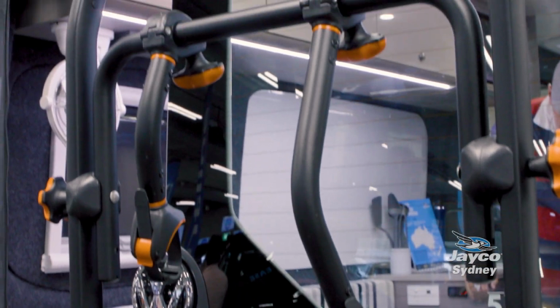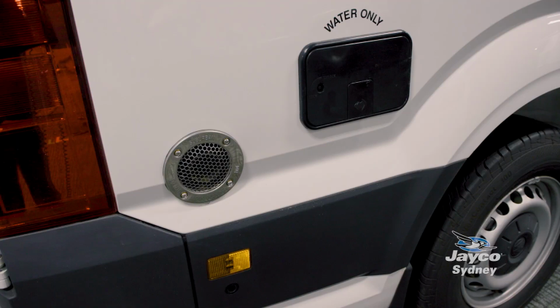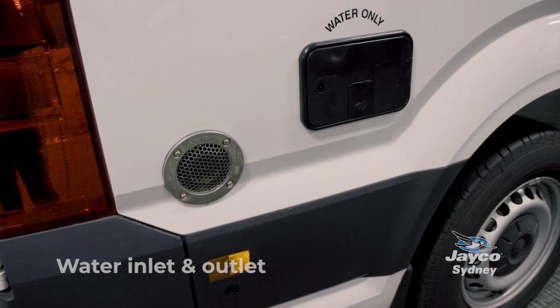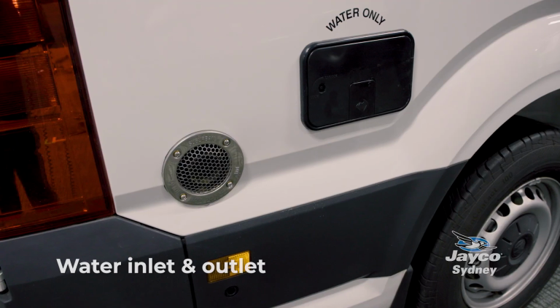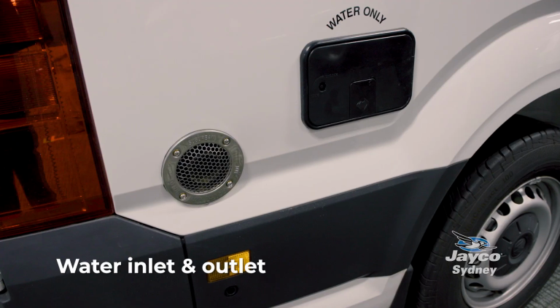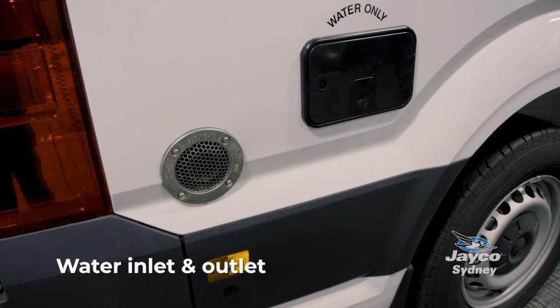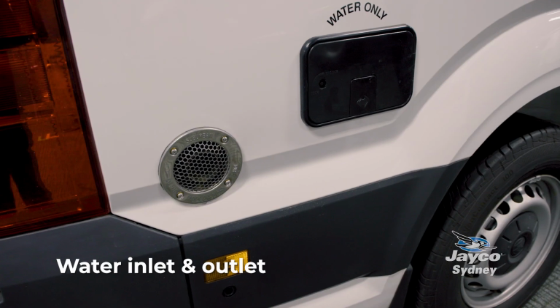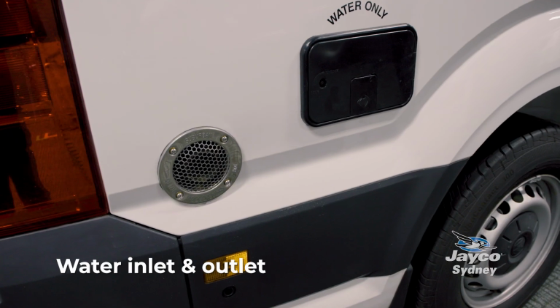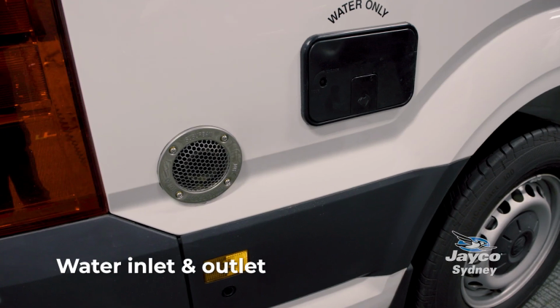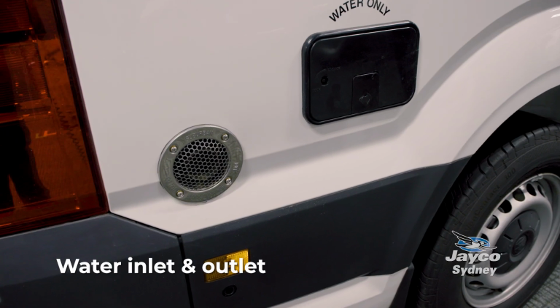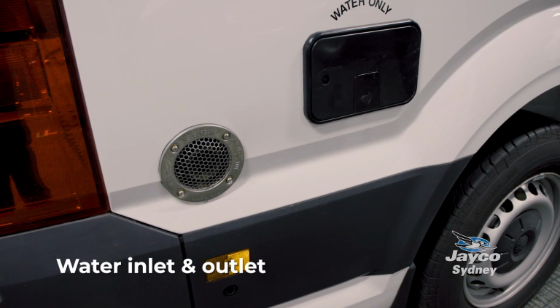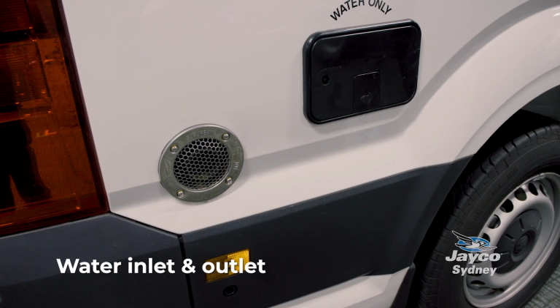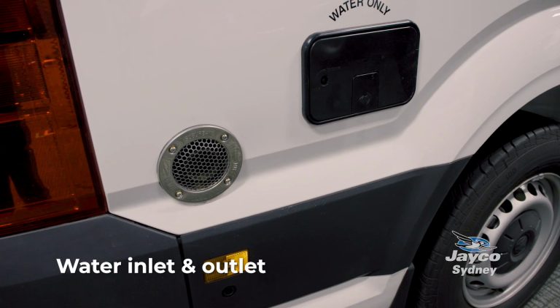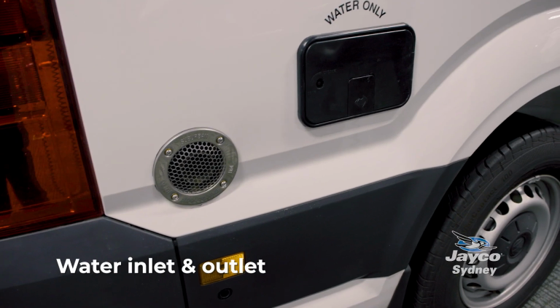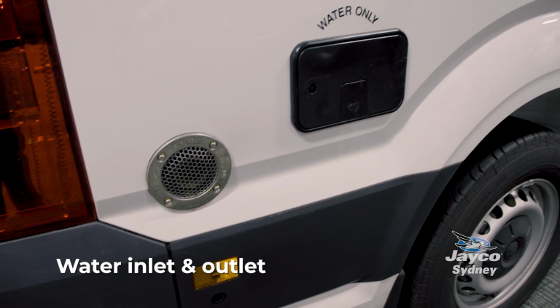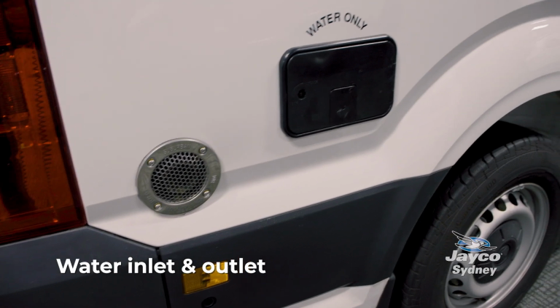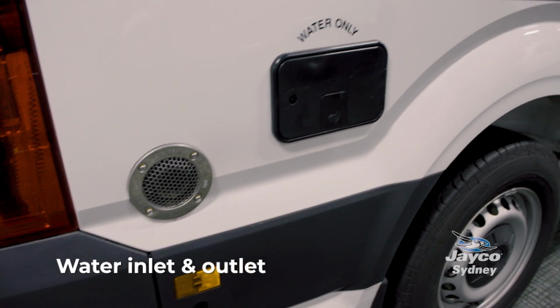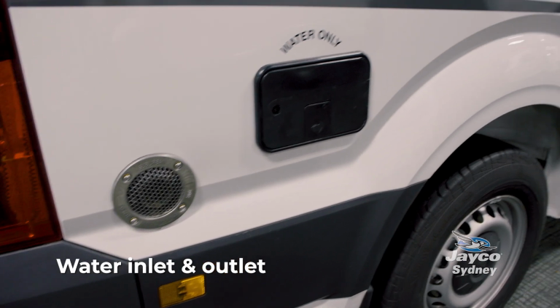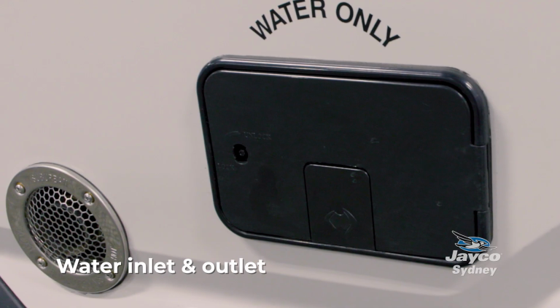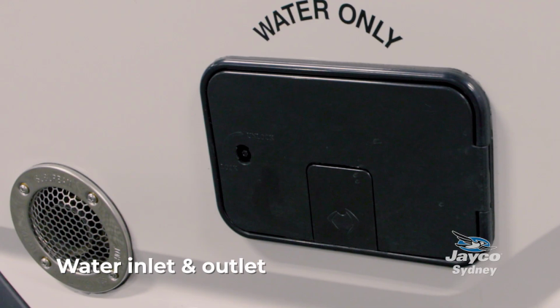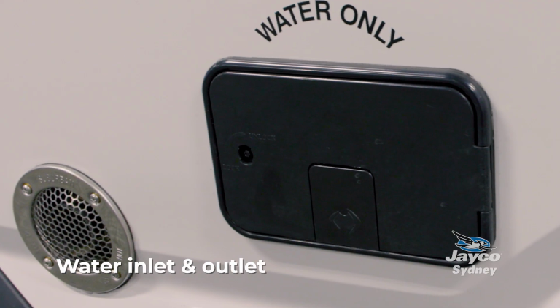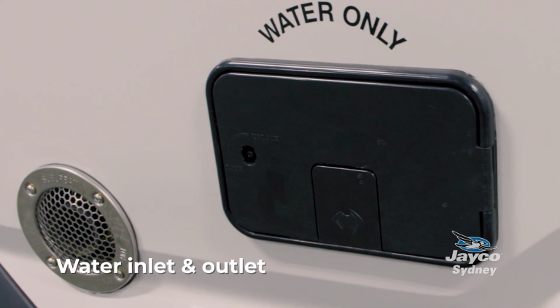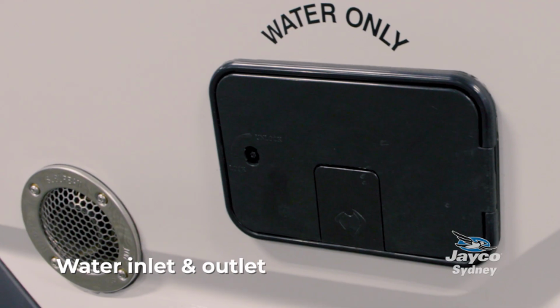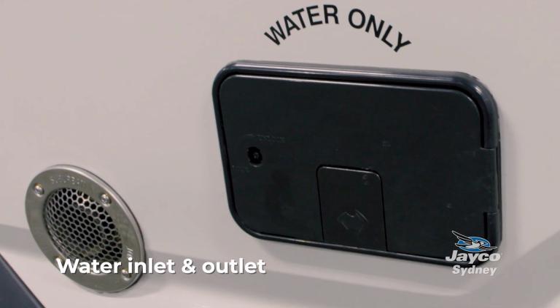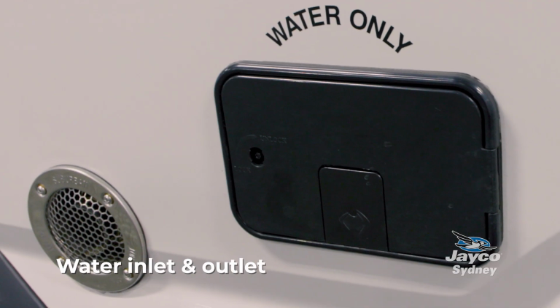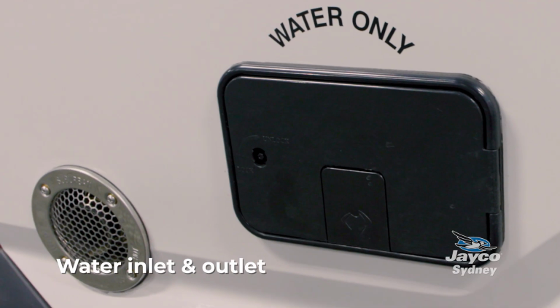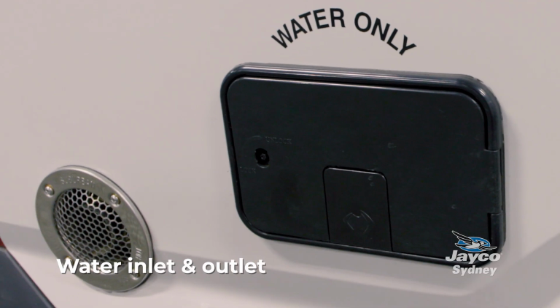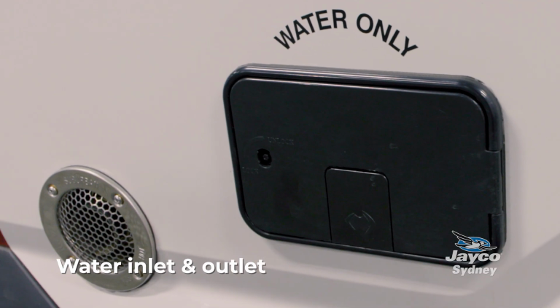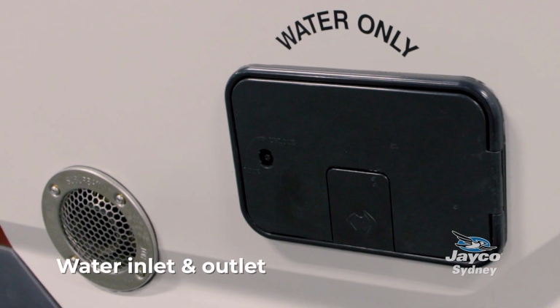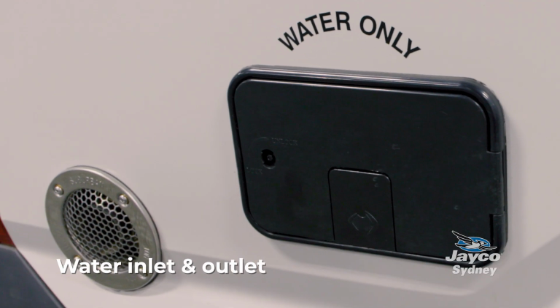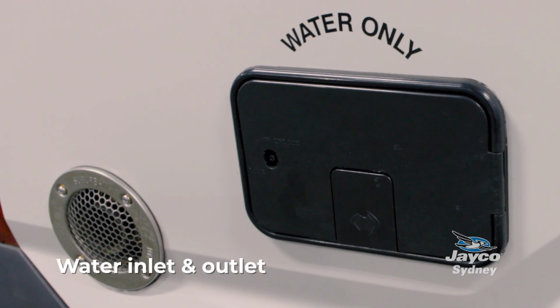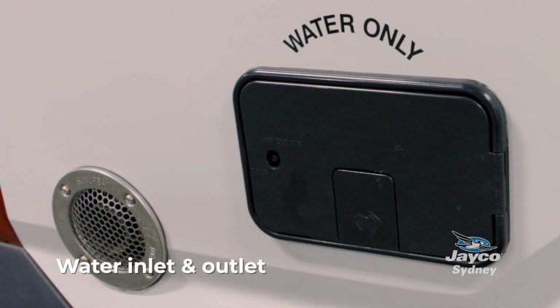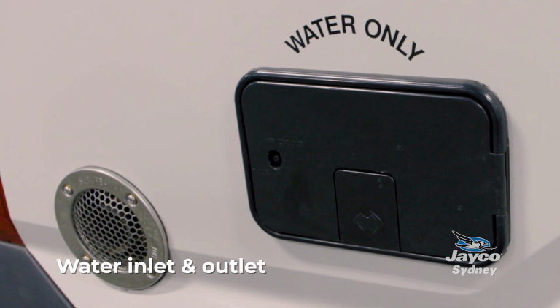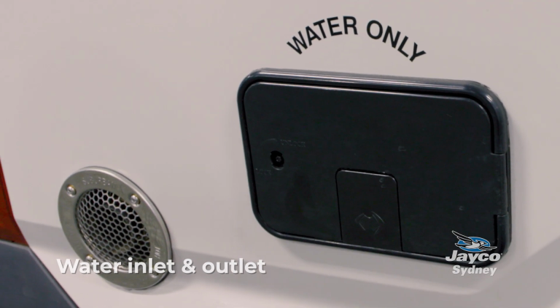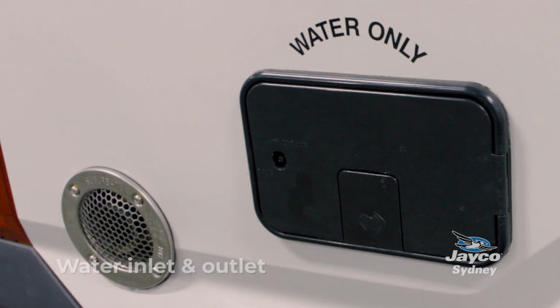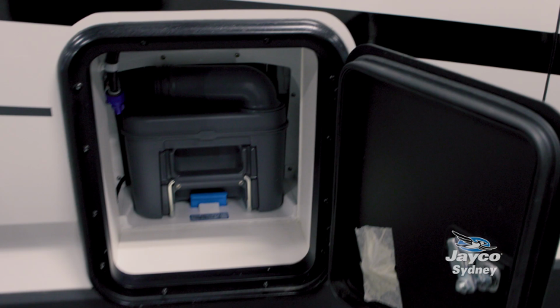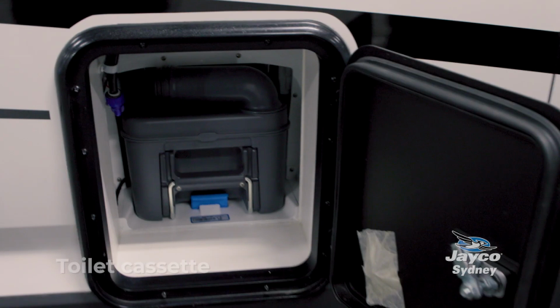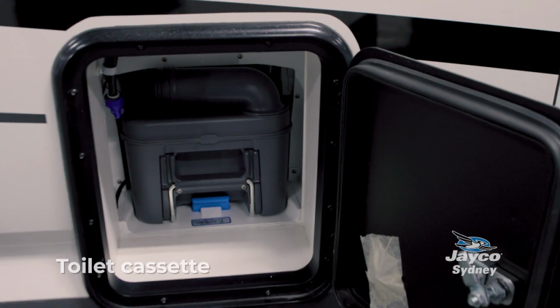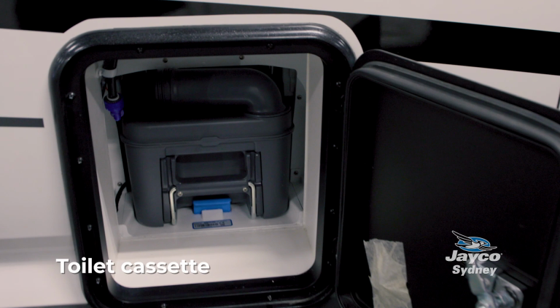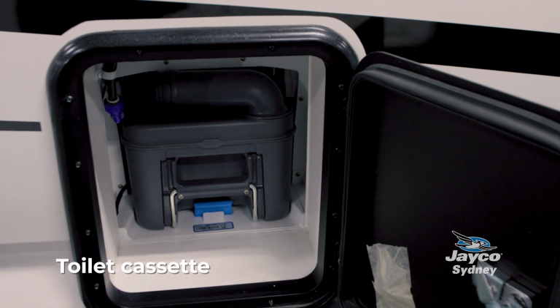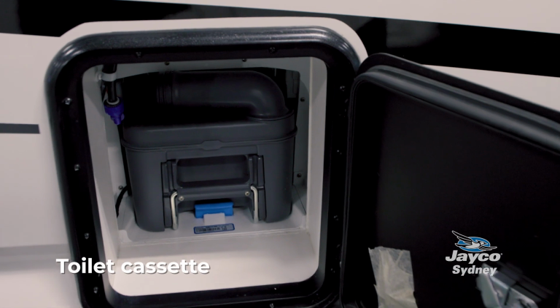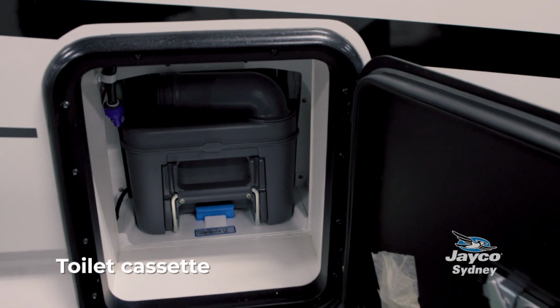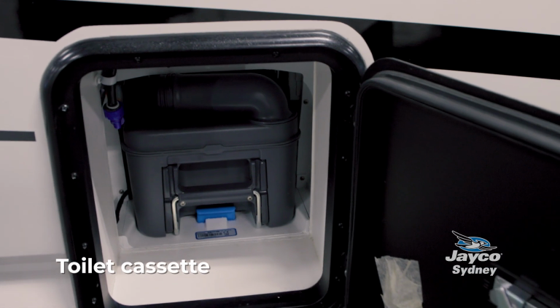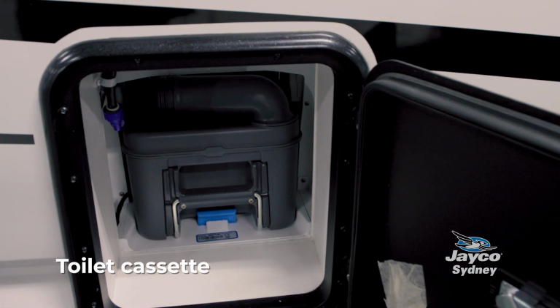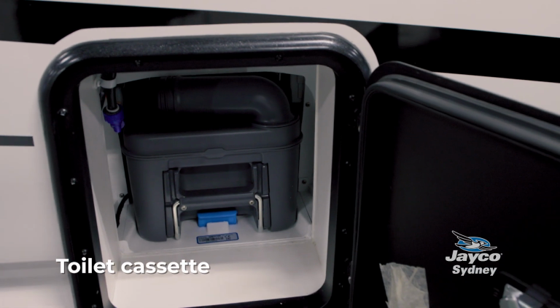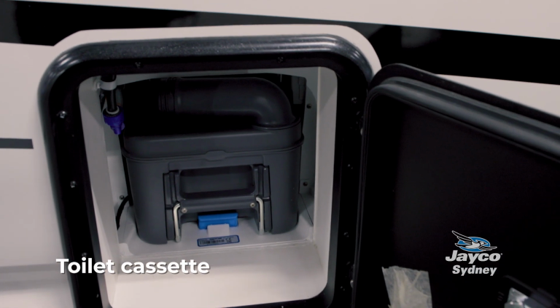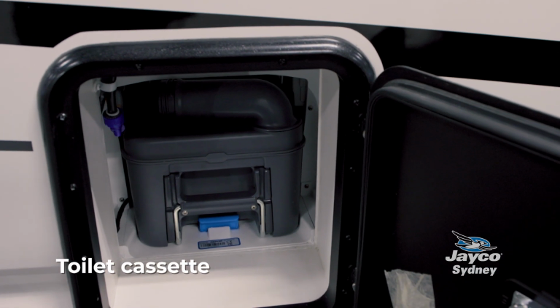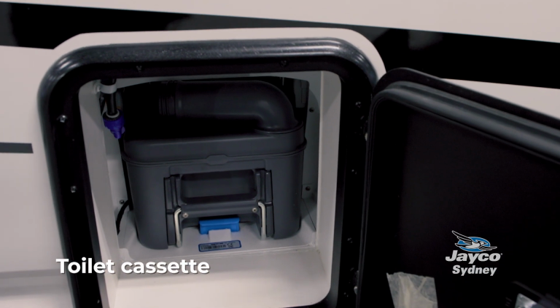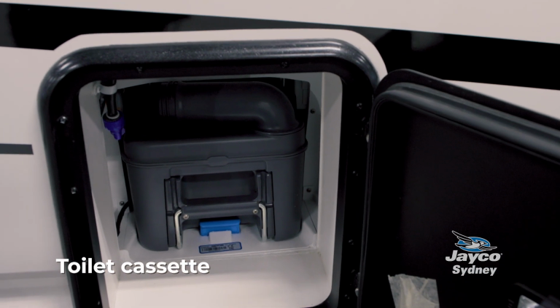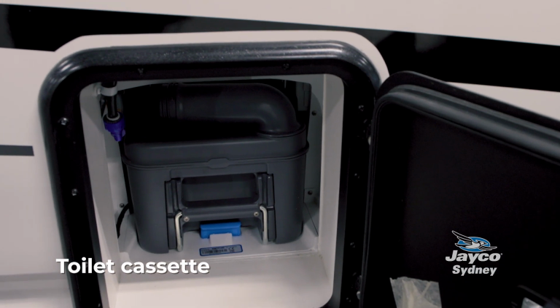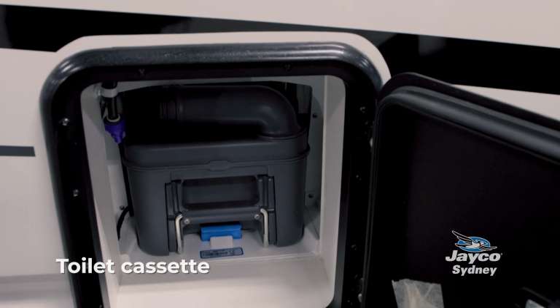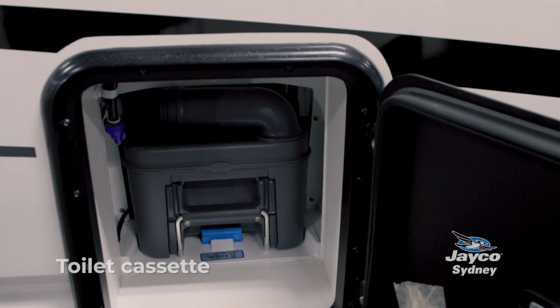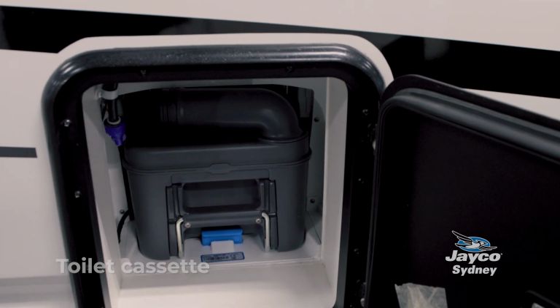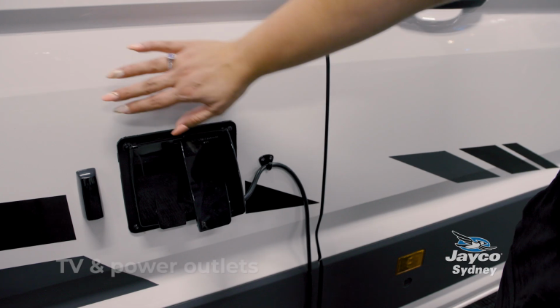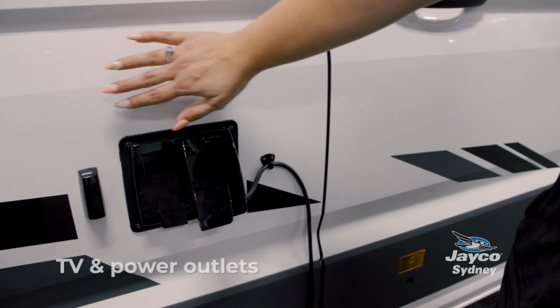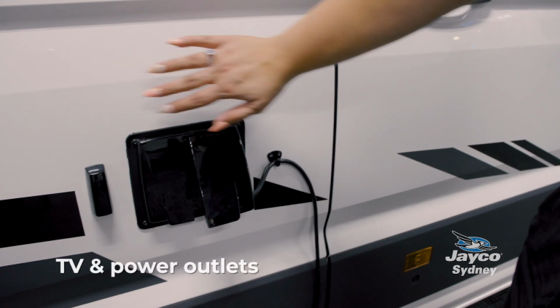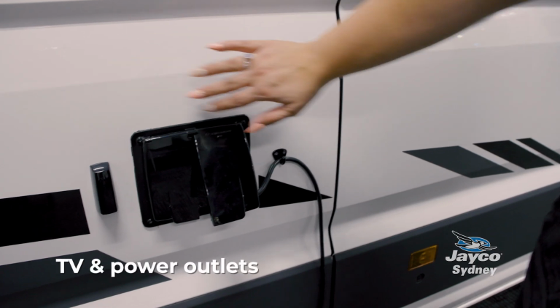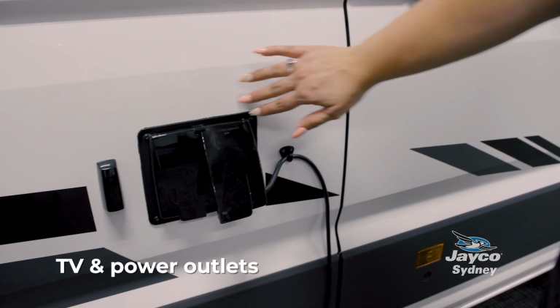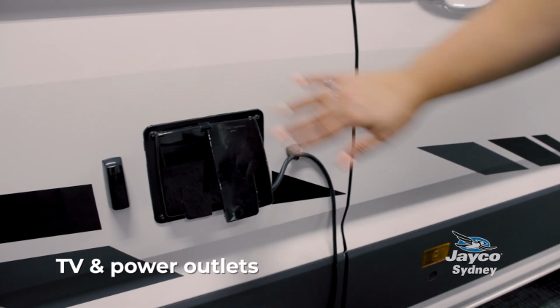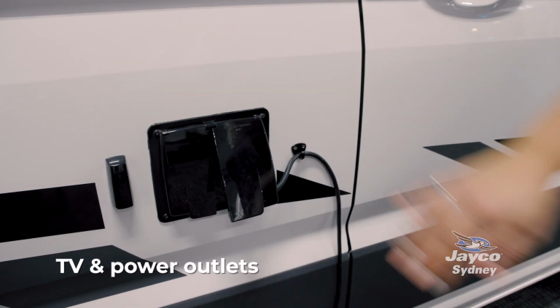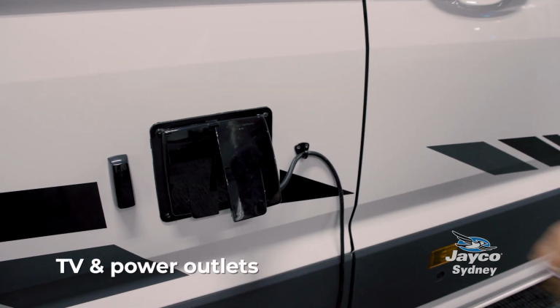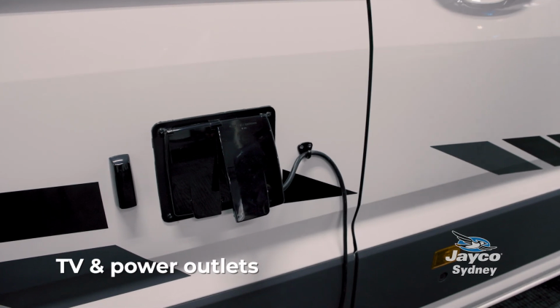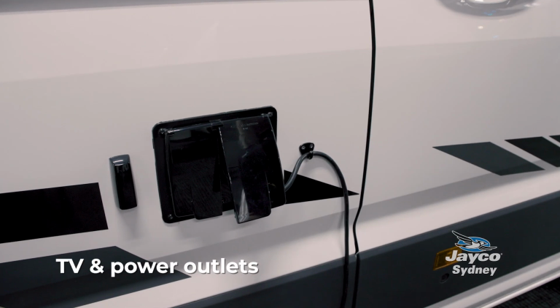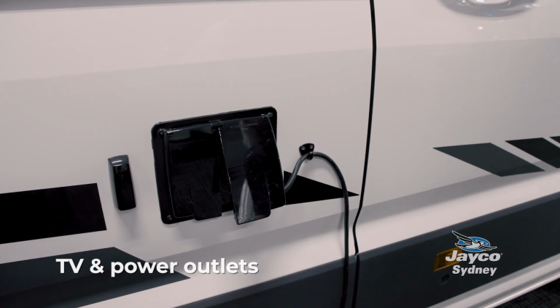This is an outlet for the gas hot water. This is where you connect your water mains. This is where your toilet cassette goes. And here are your TV and power outlets.